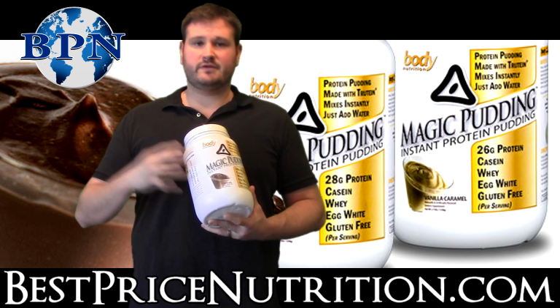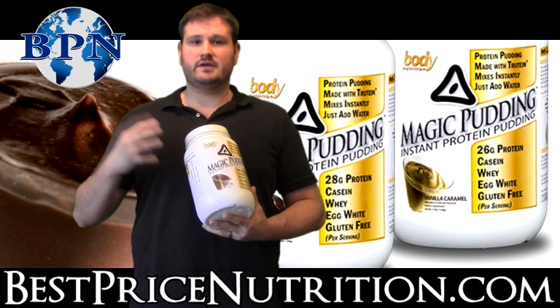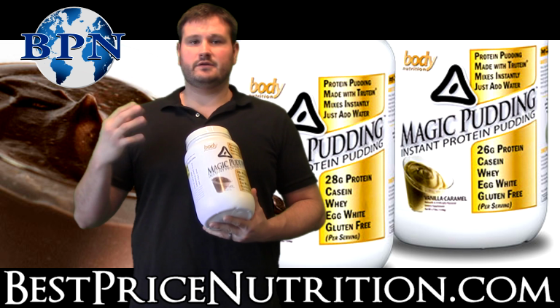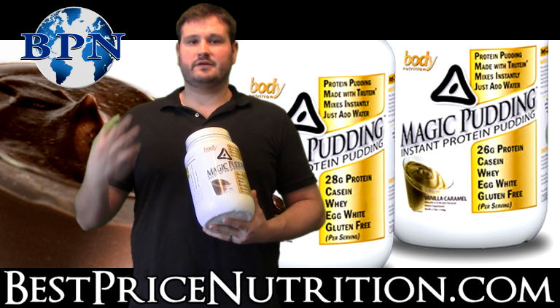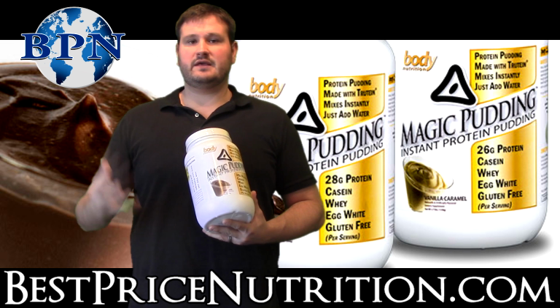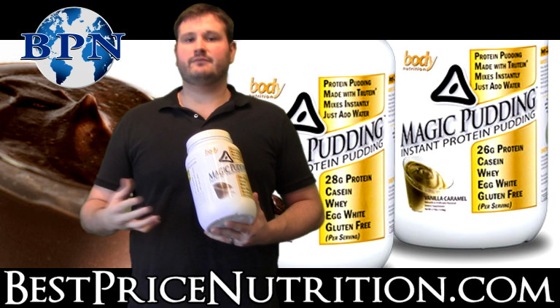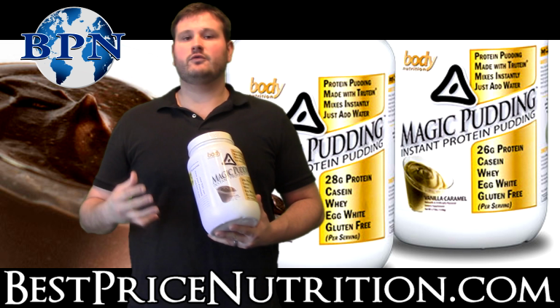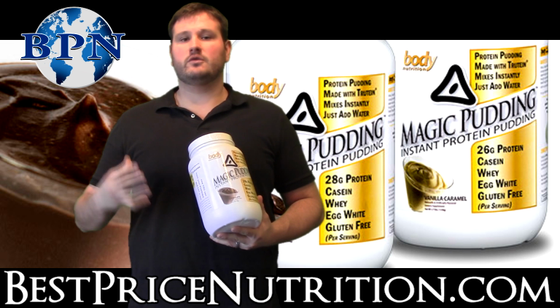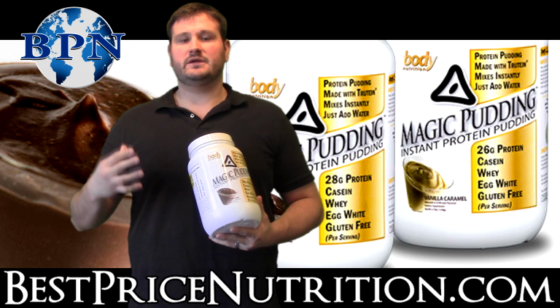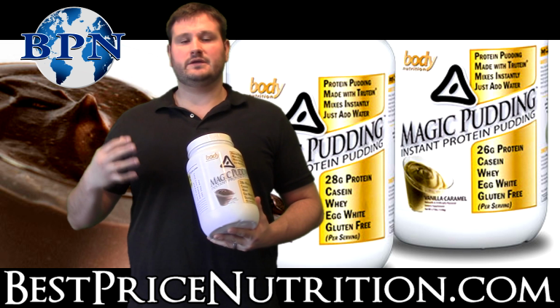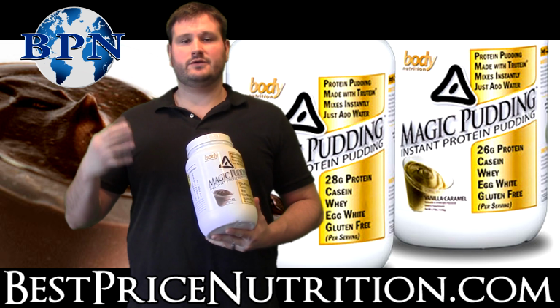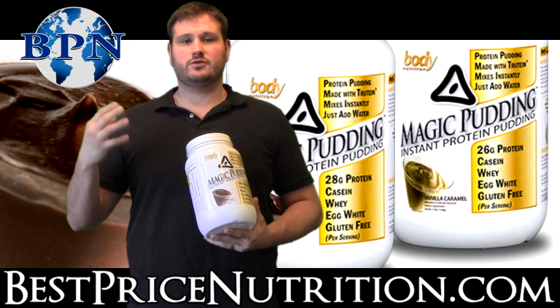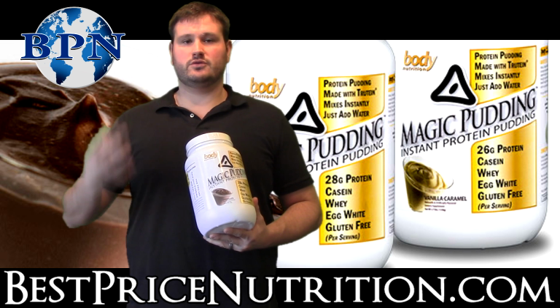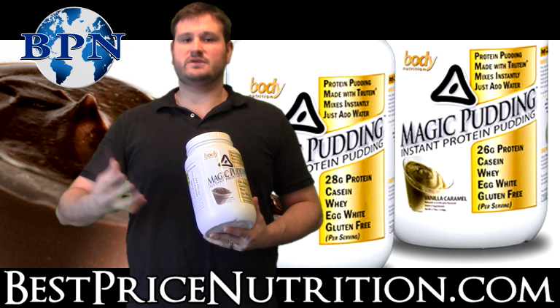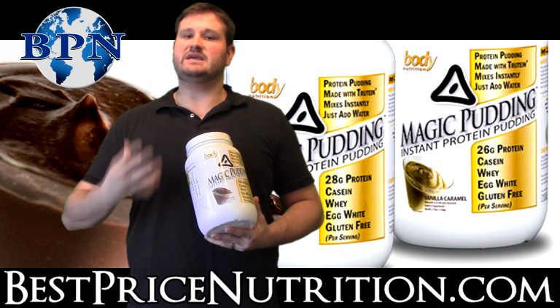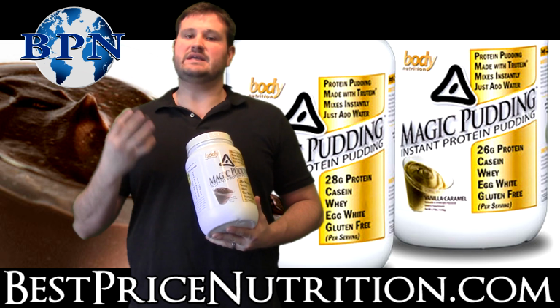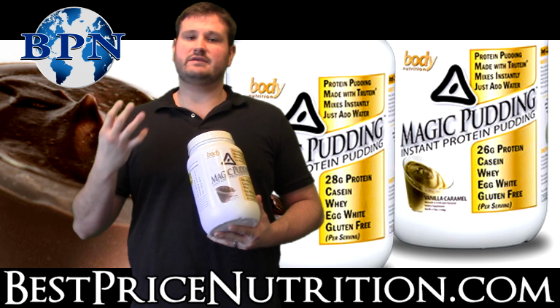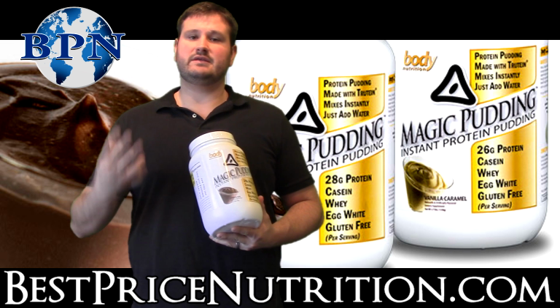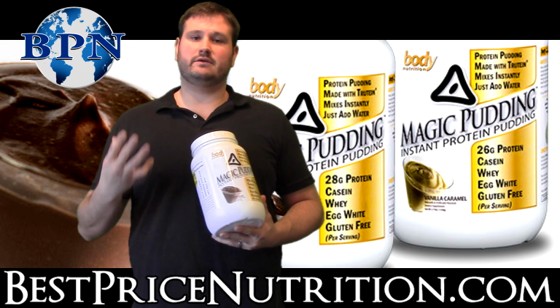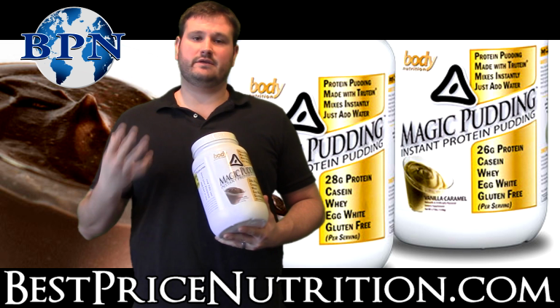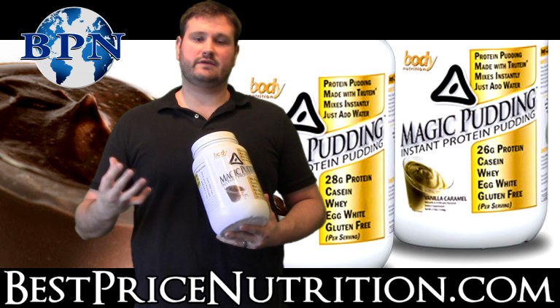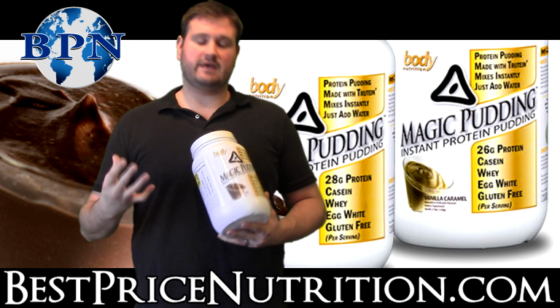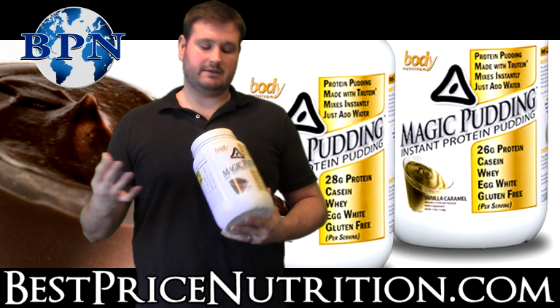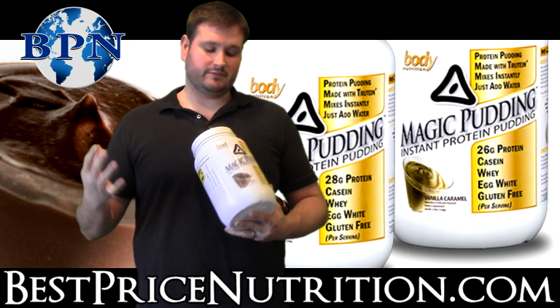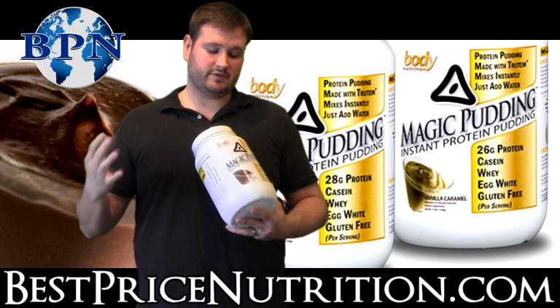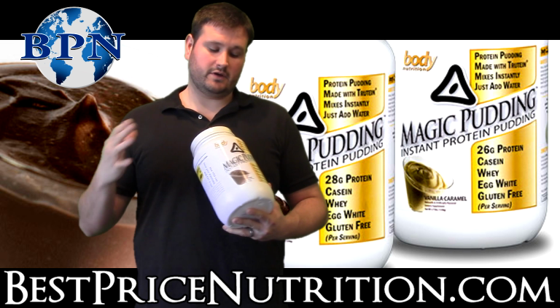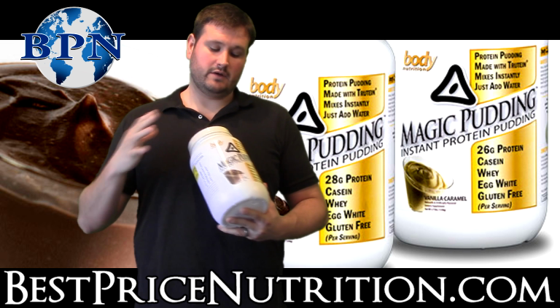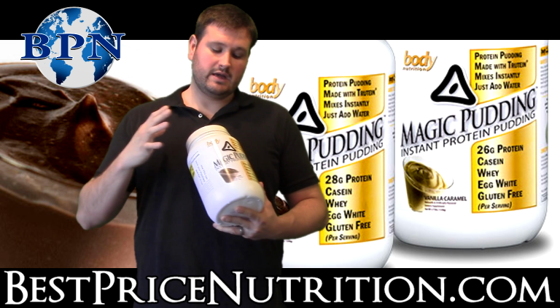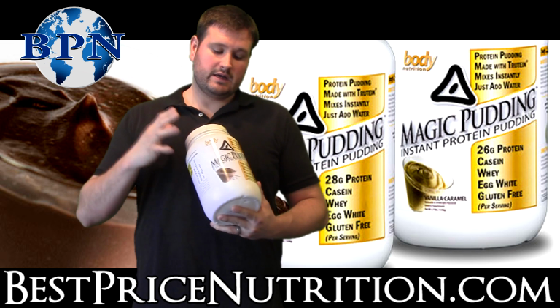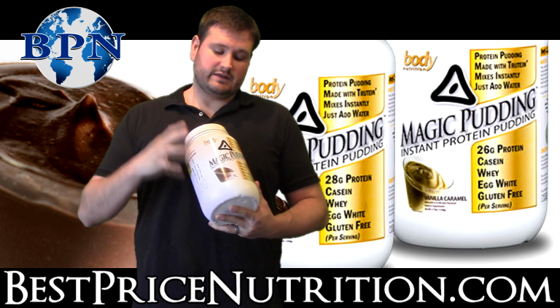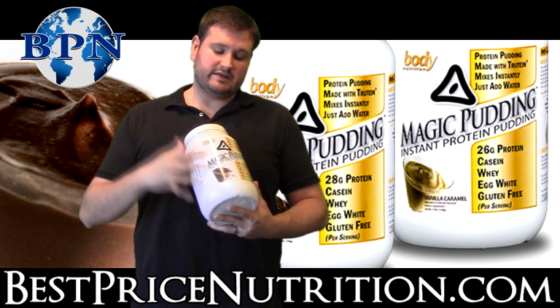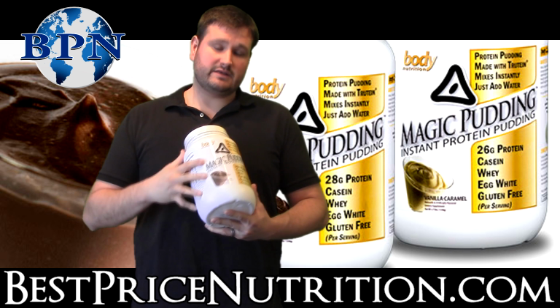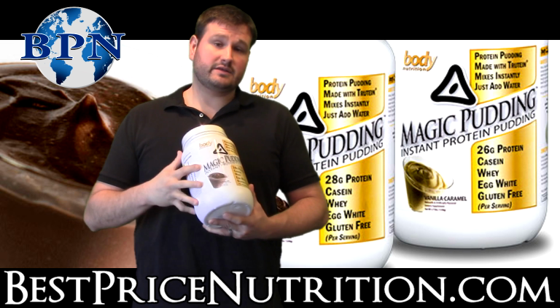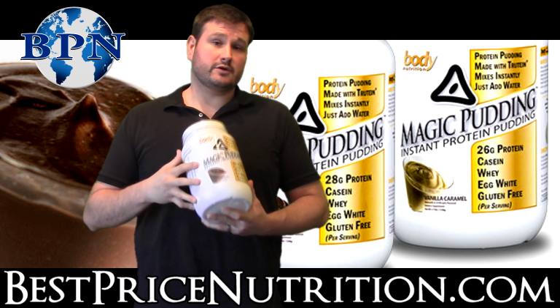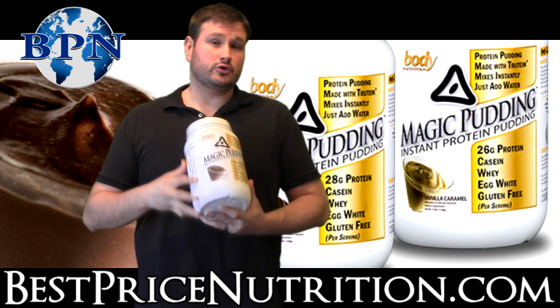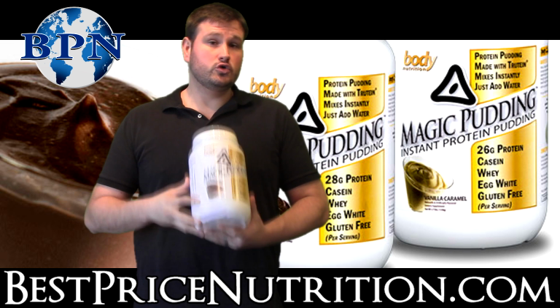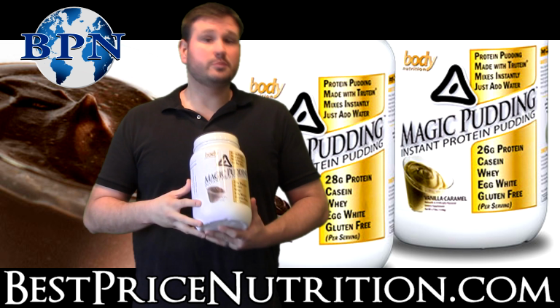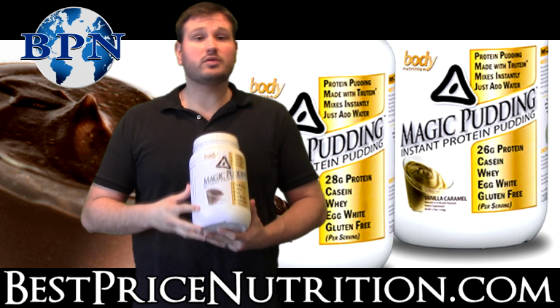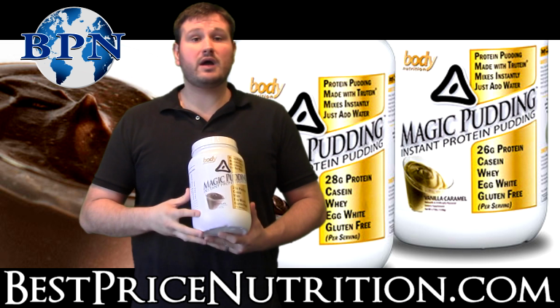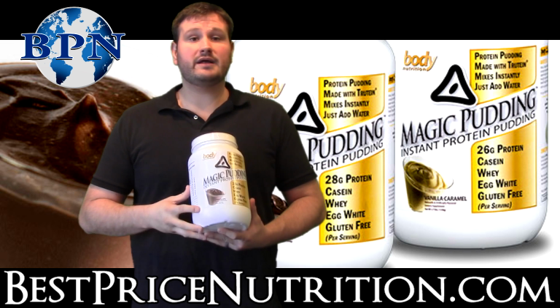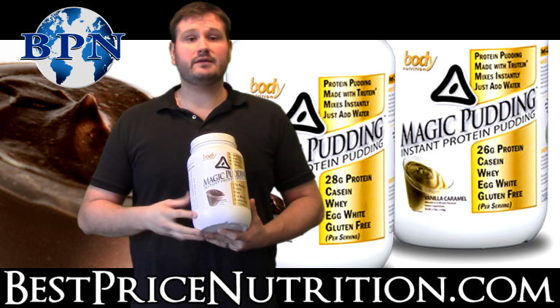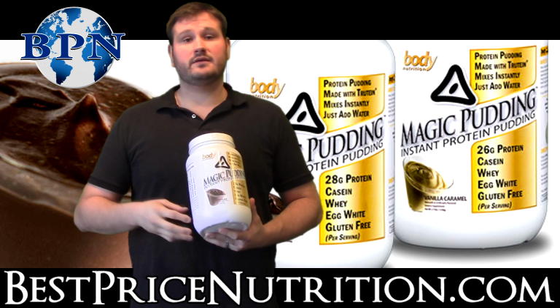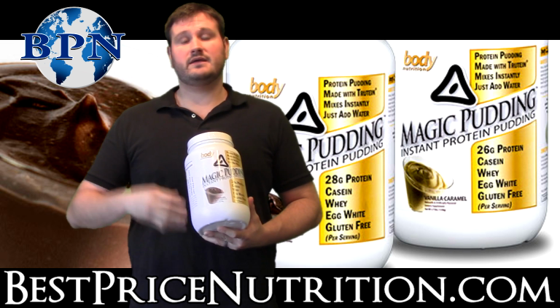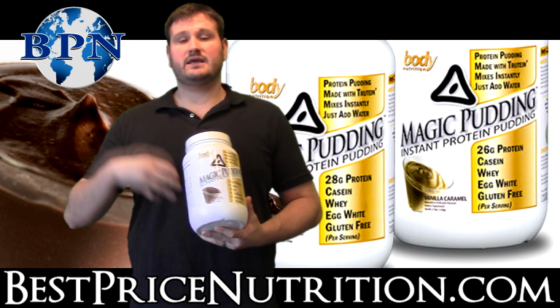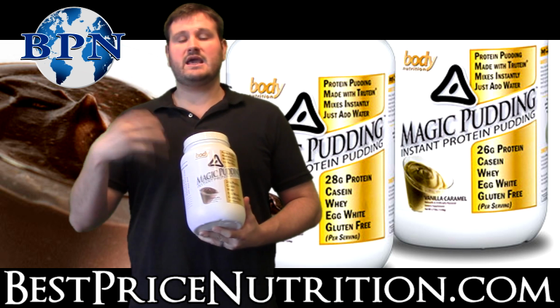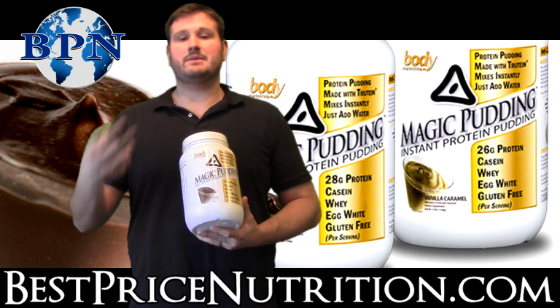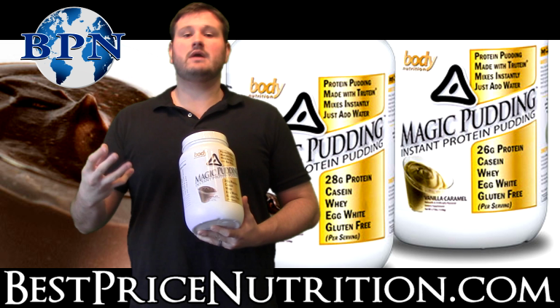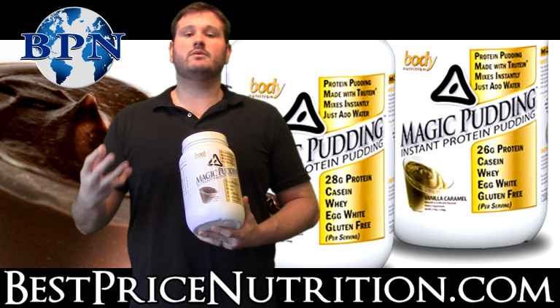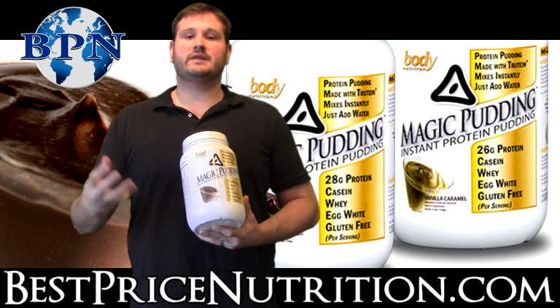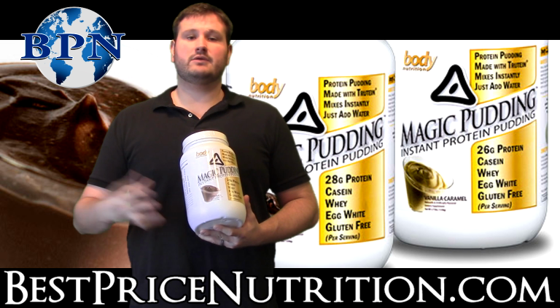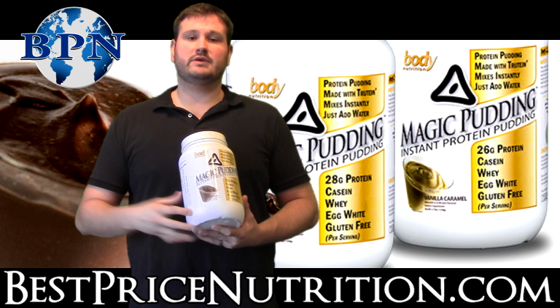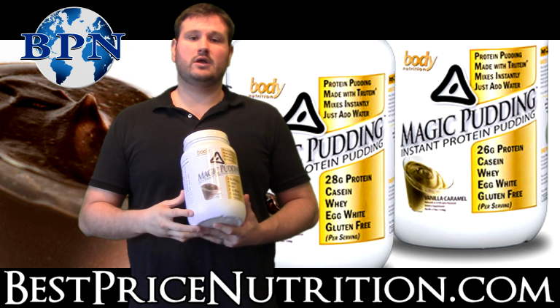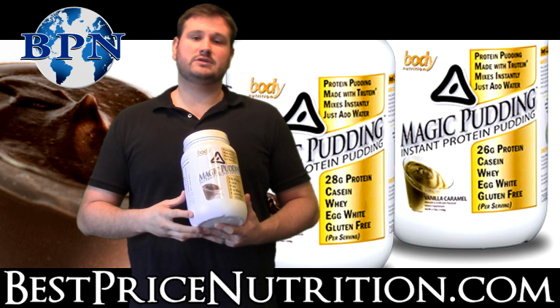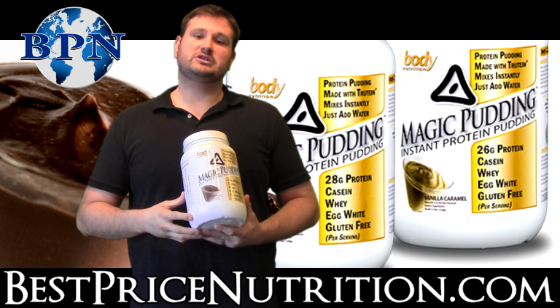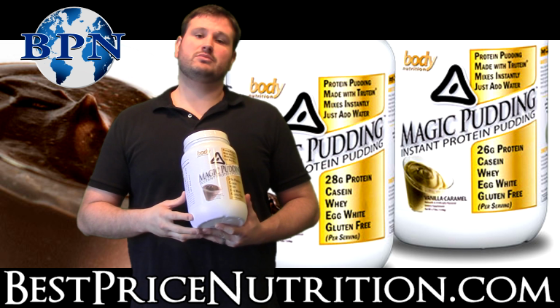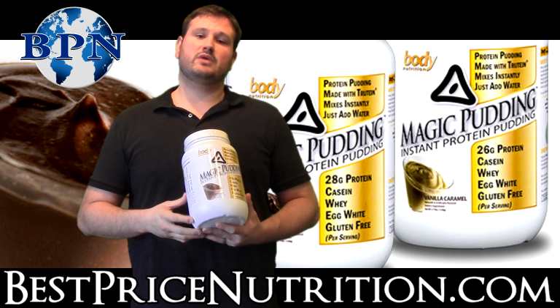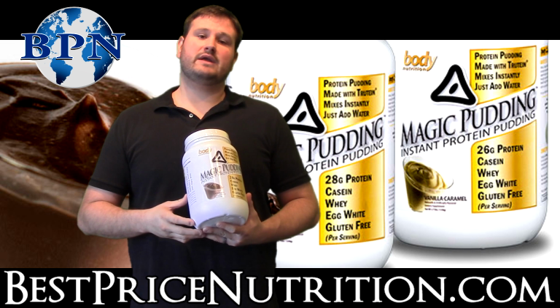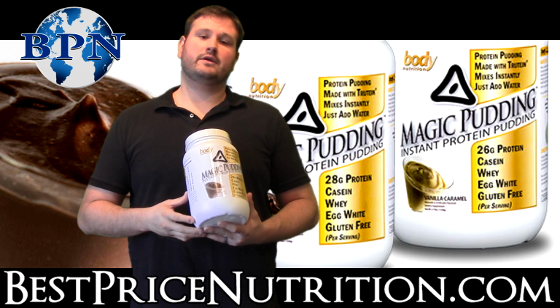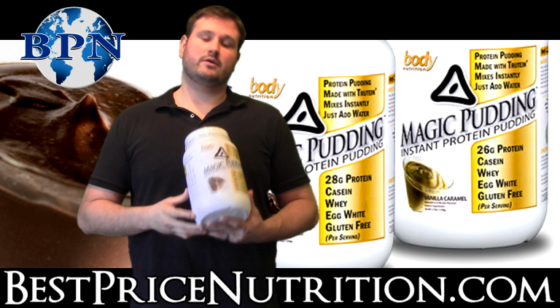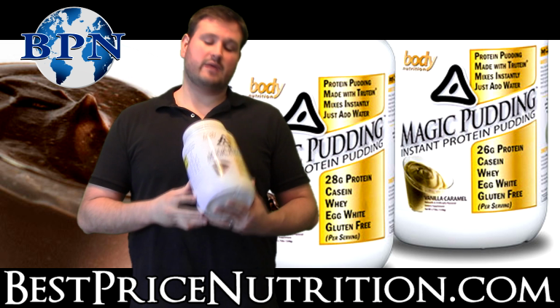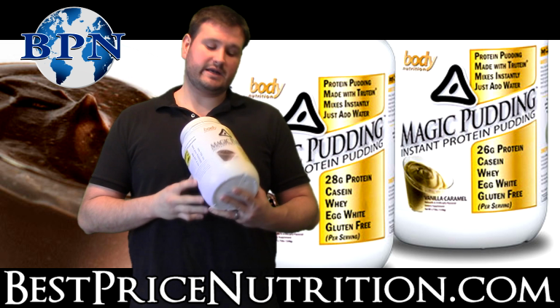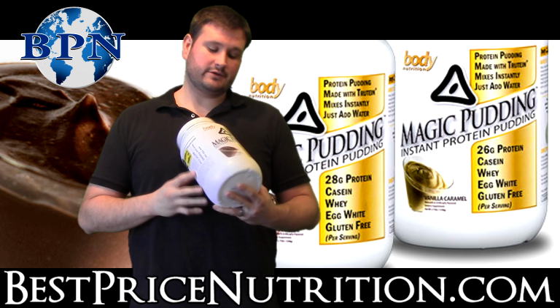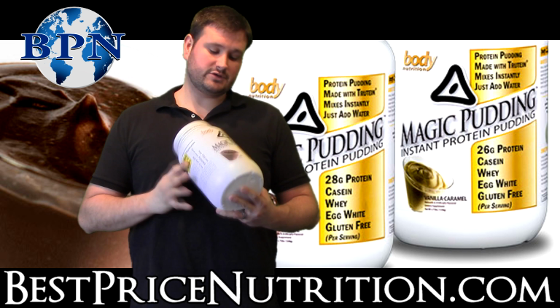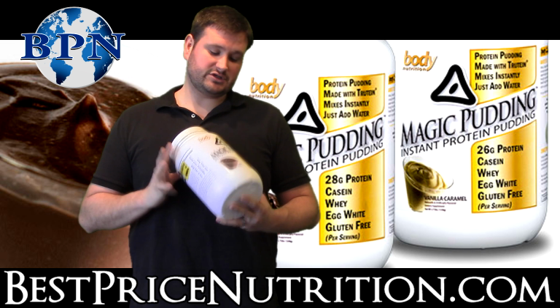Still the same formulas — Churteen is still the same. This is their new product that came out when they relaunched the brand under Body Nutrition.